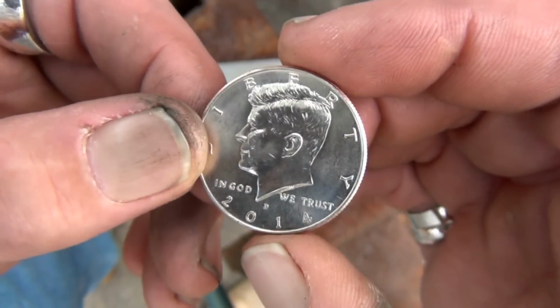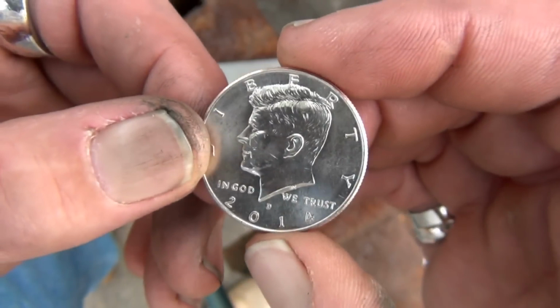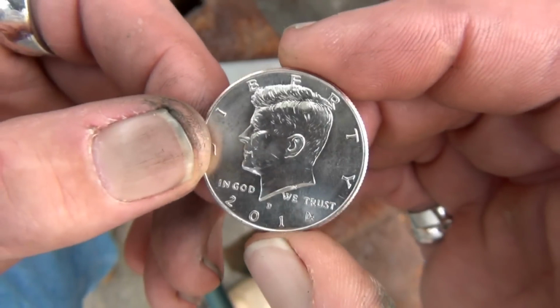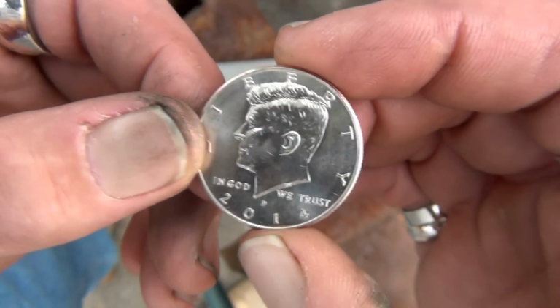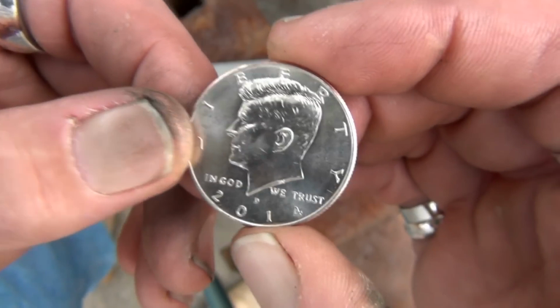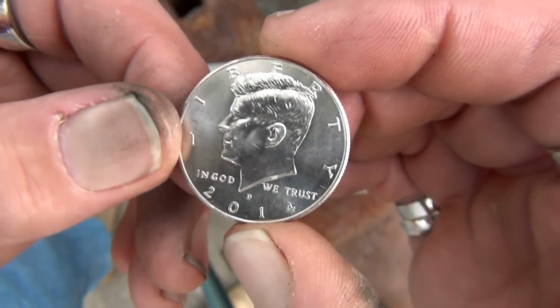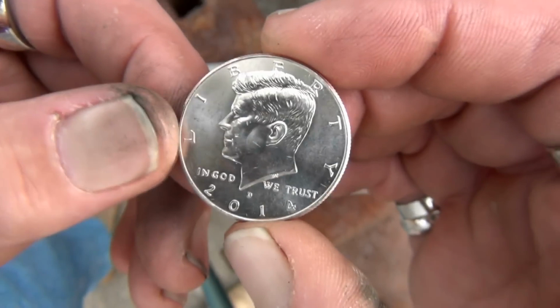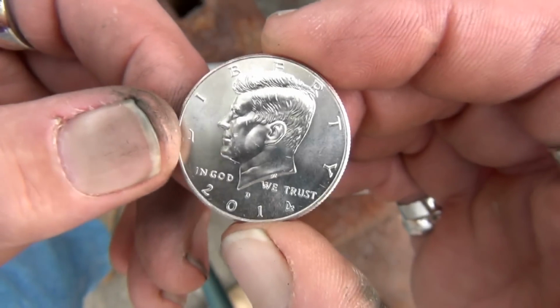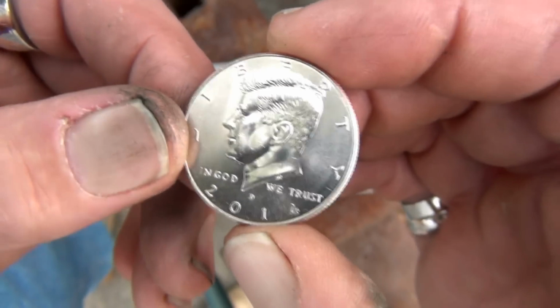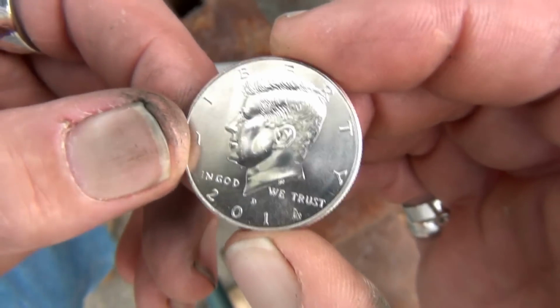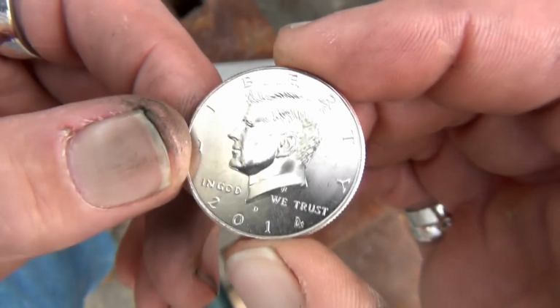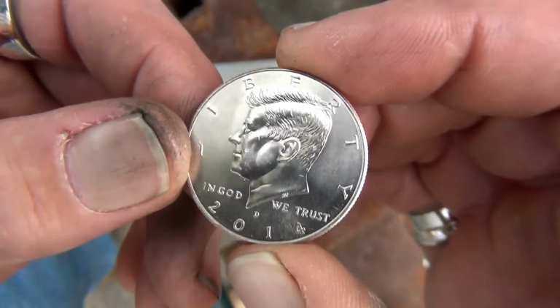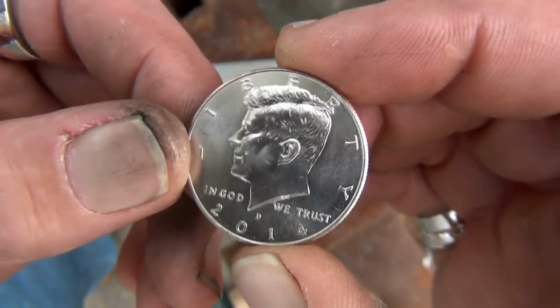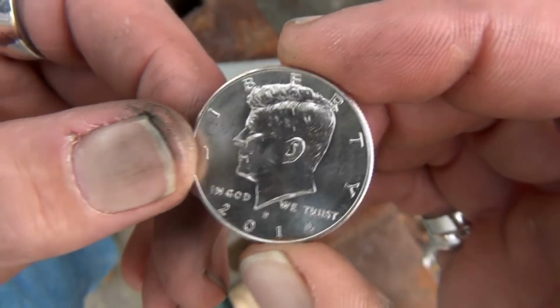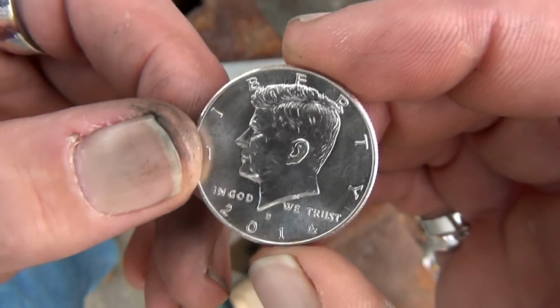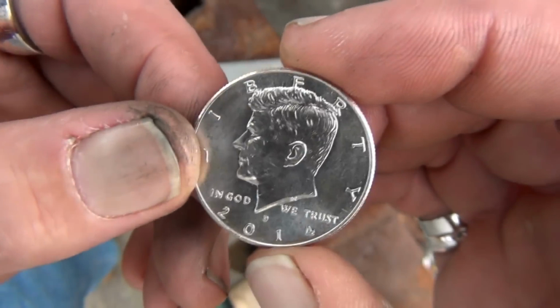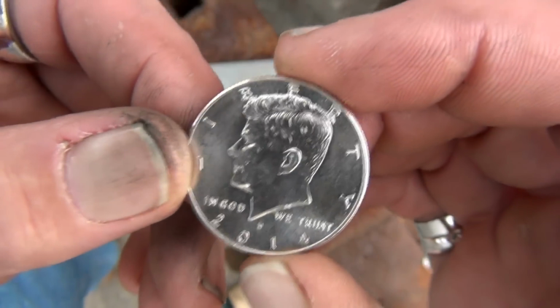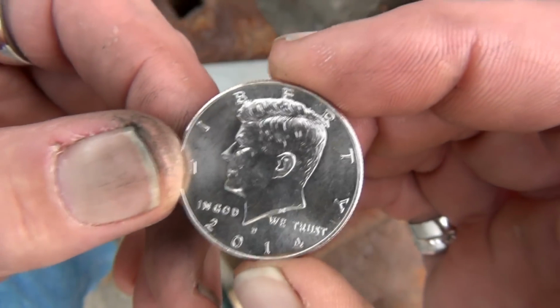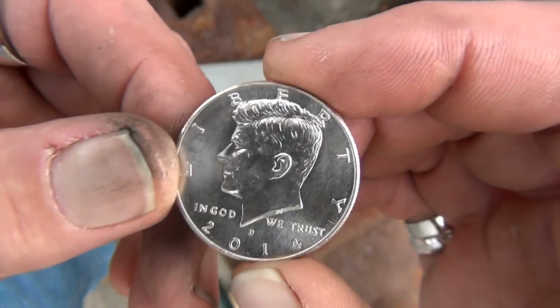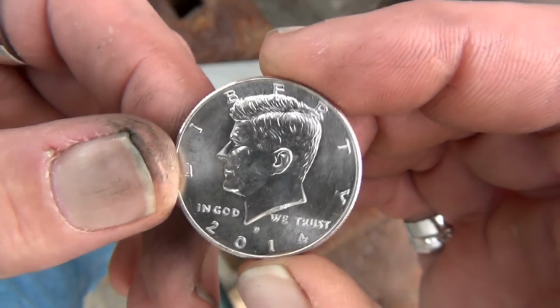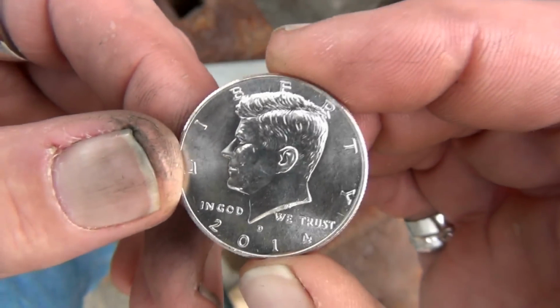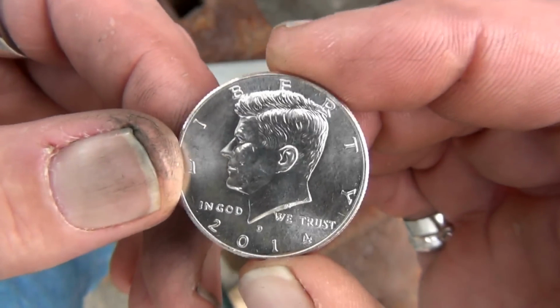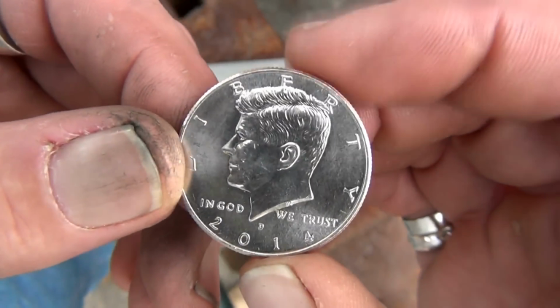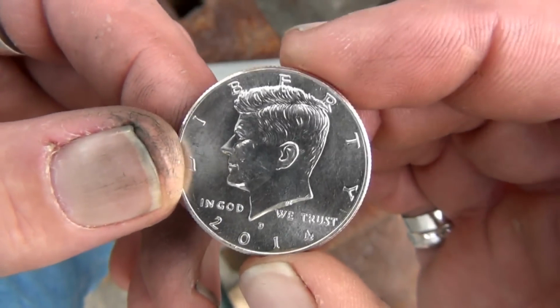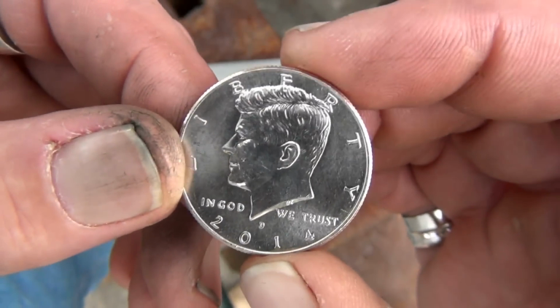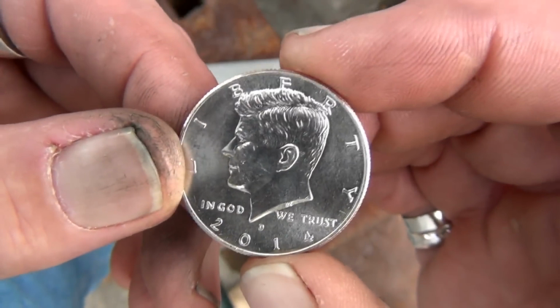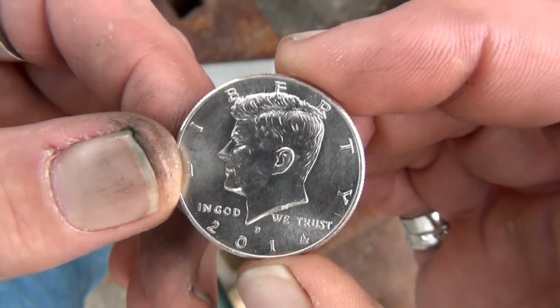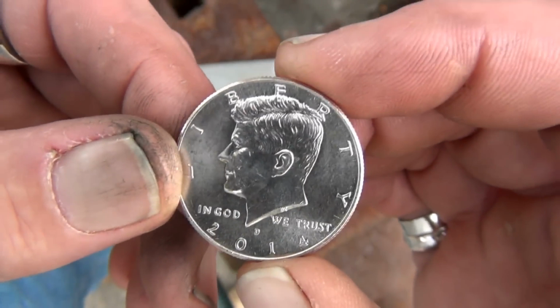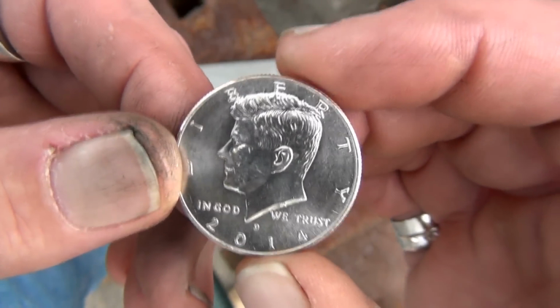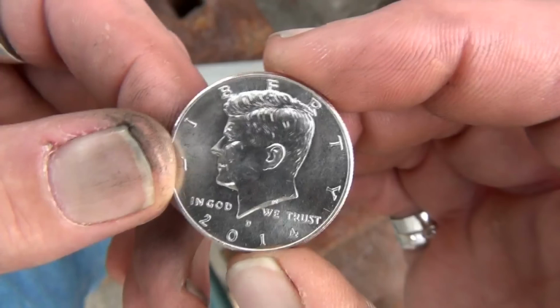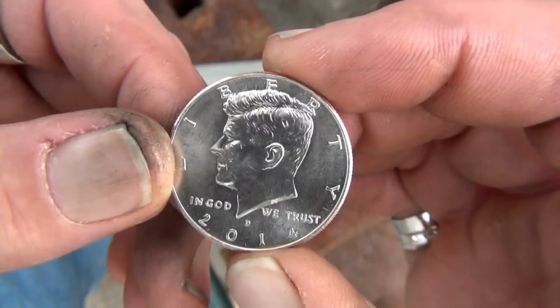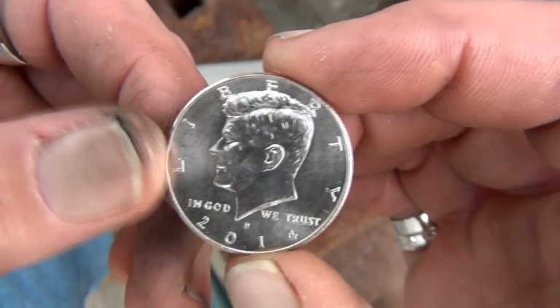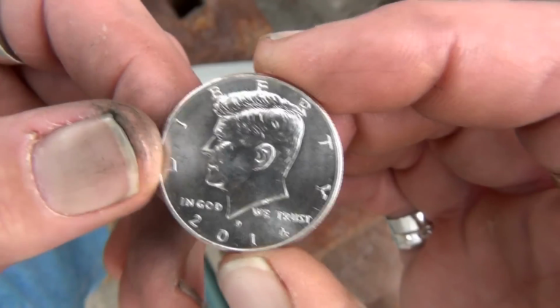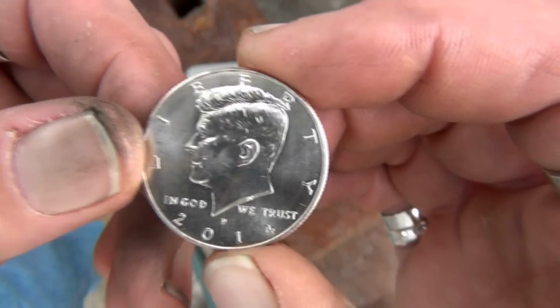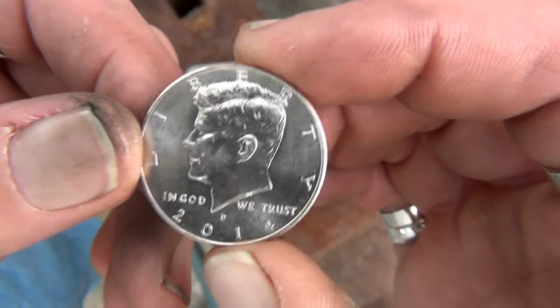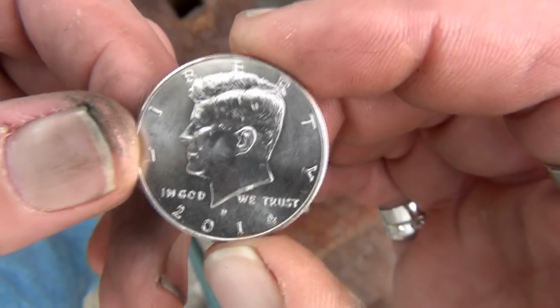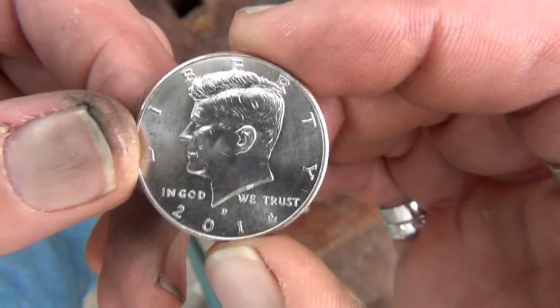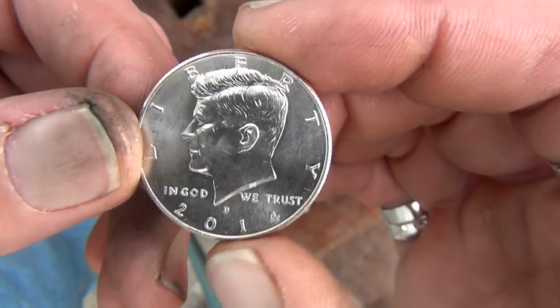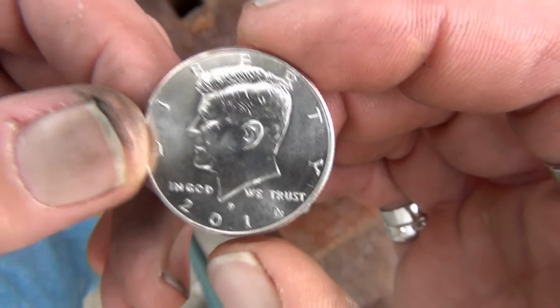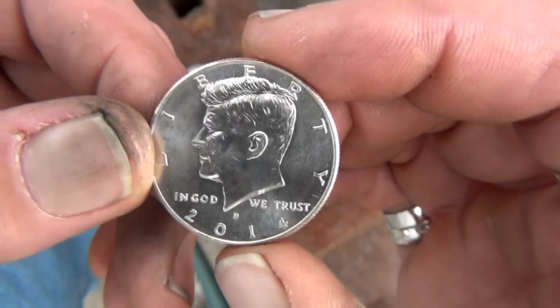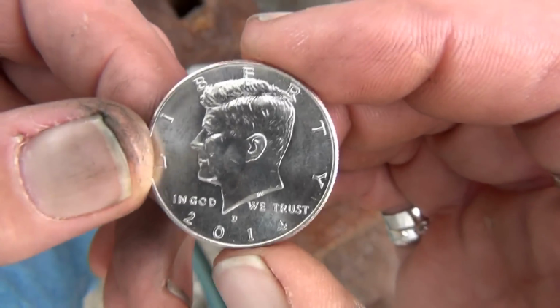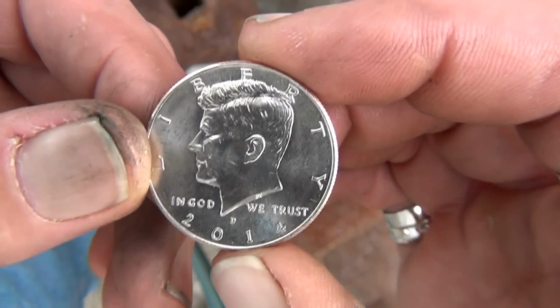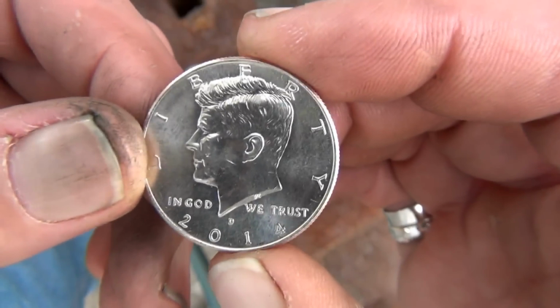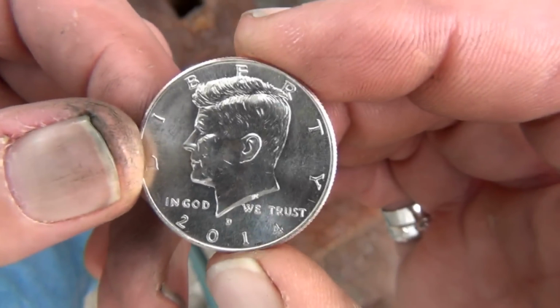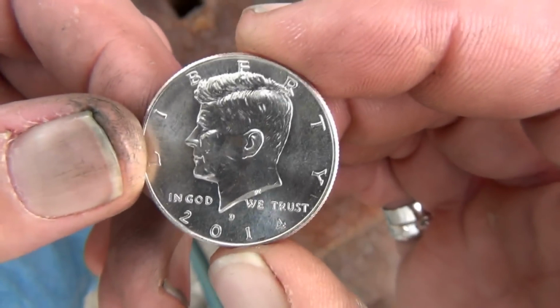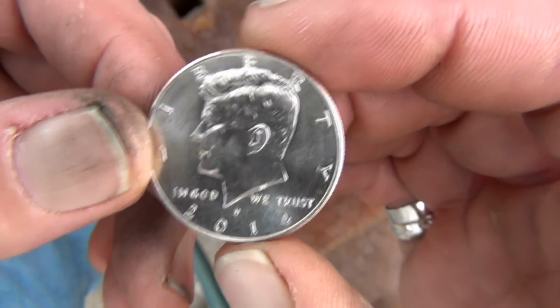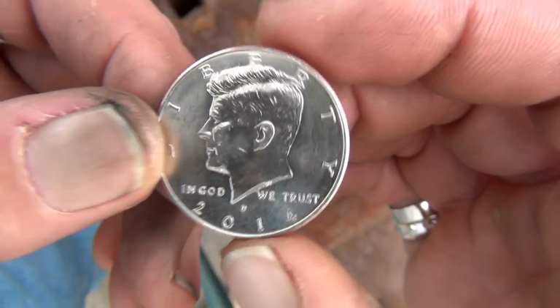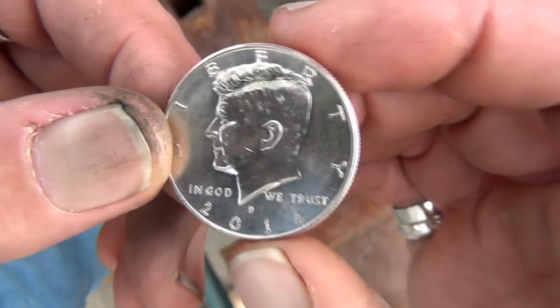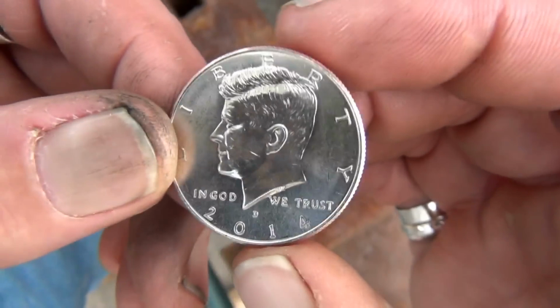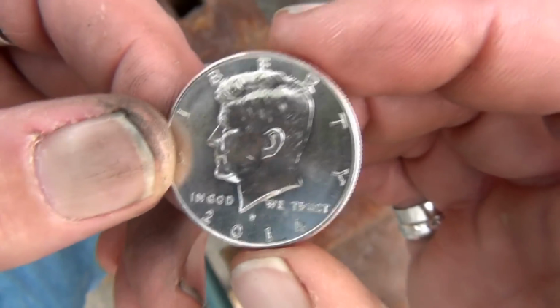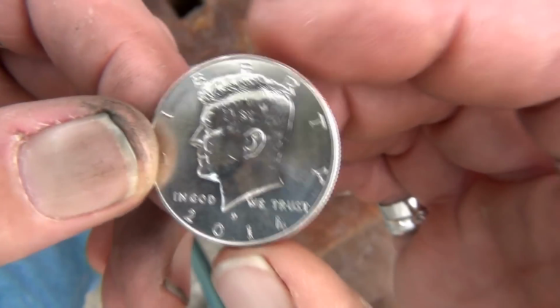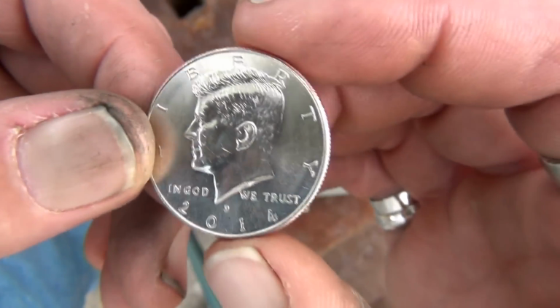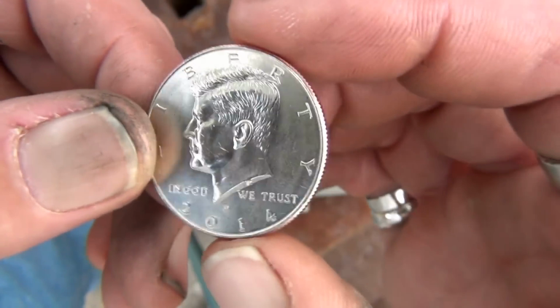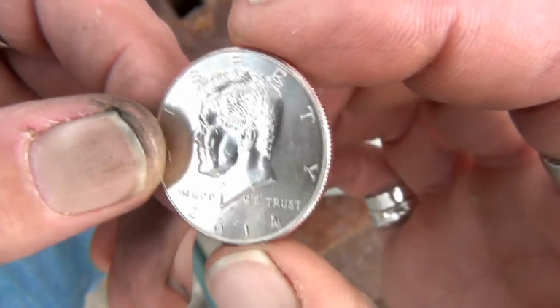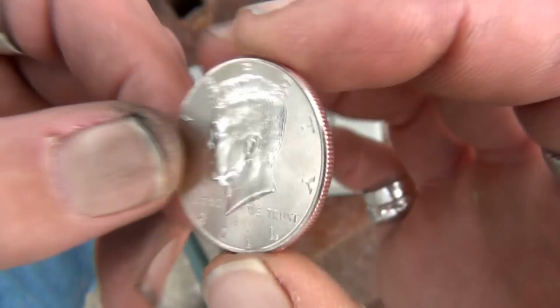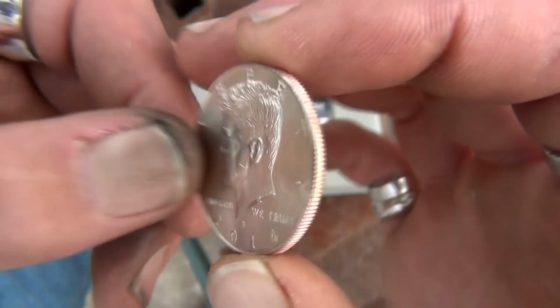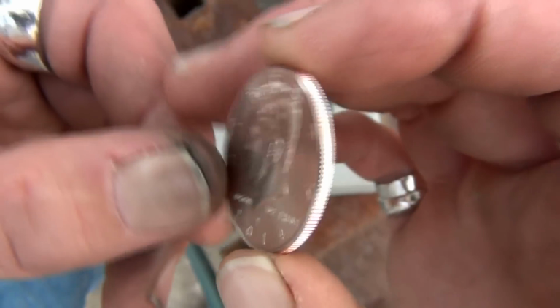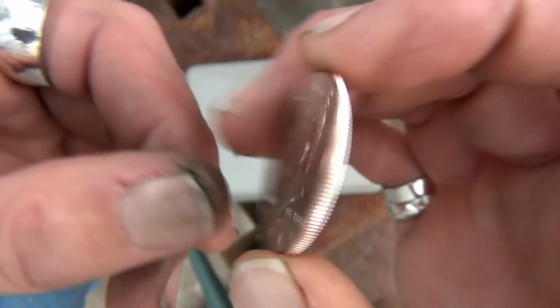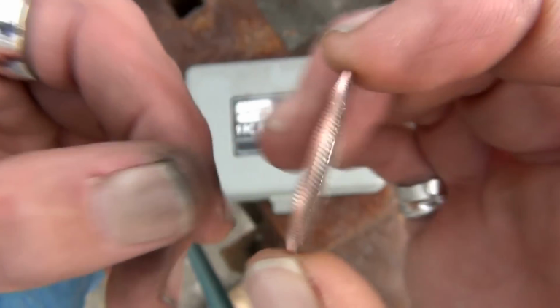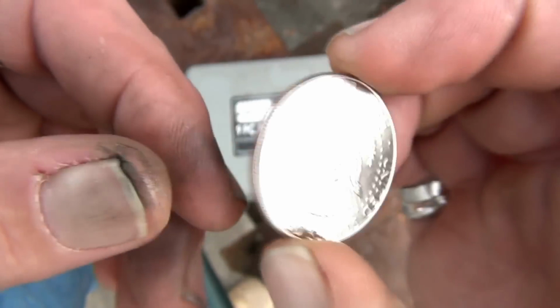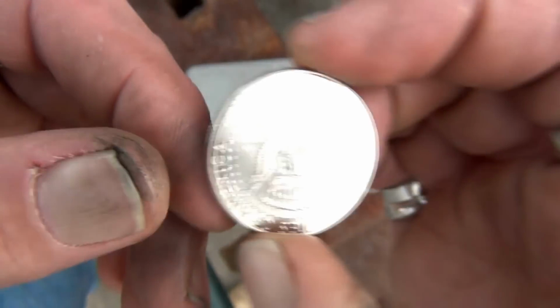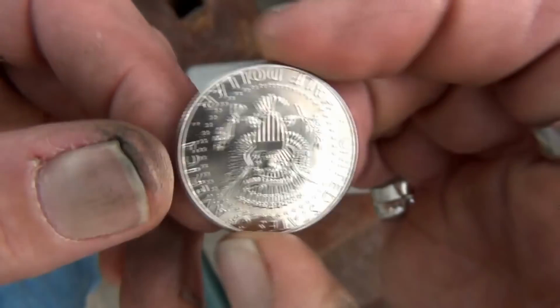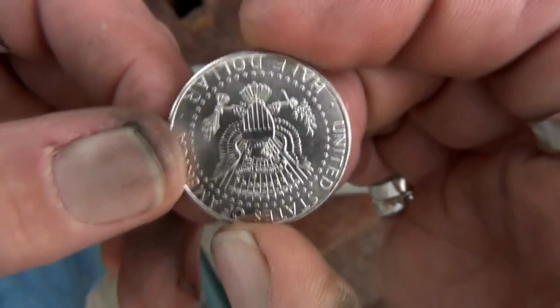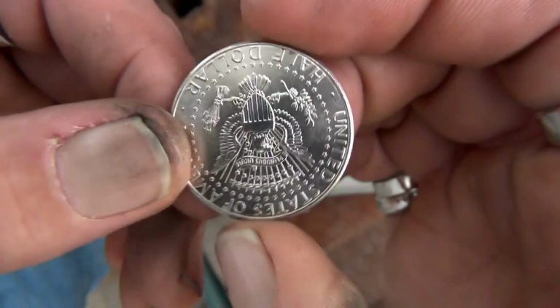Hey YouTube, this is FansKid coming at you. Today I'm making a coin ring out of a 2014 Kennedy half dollar.